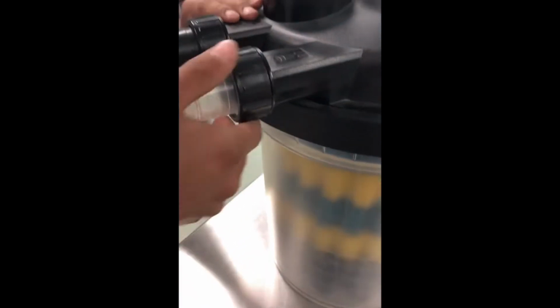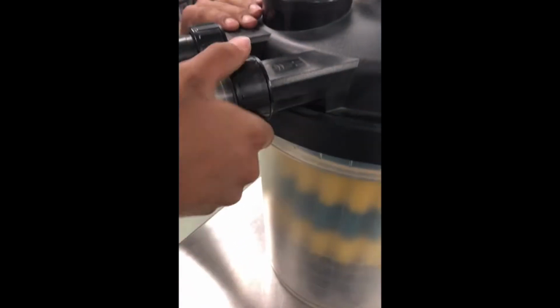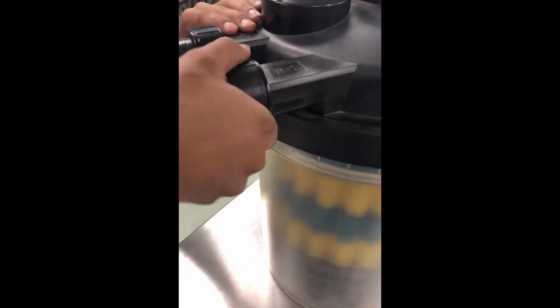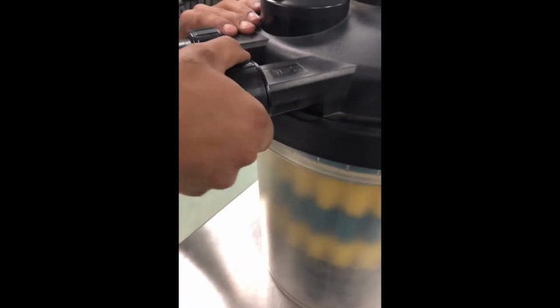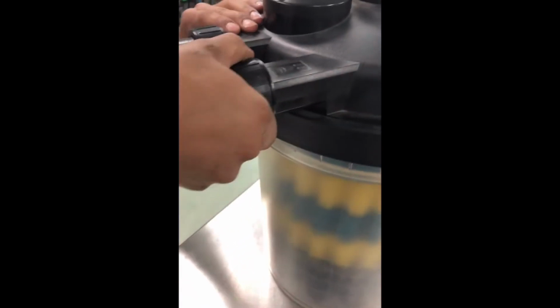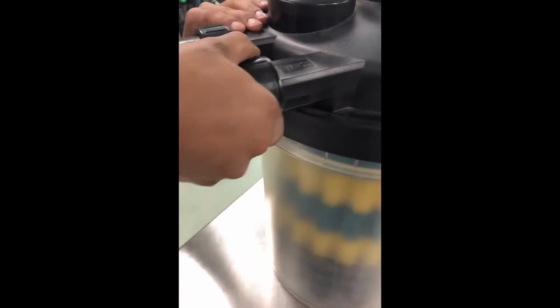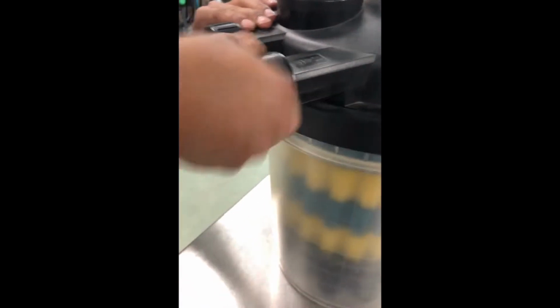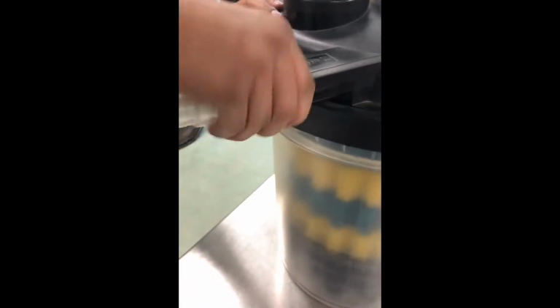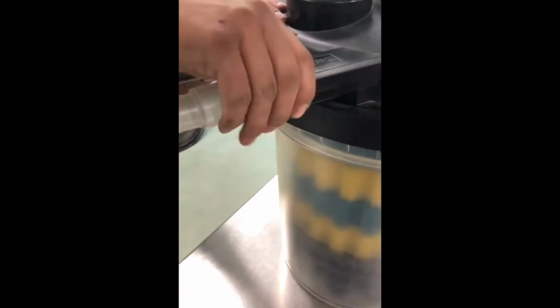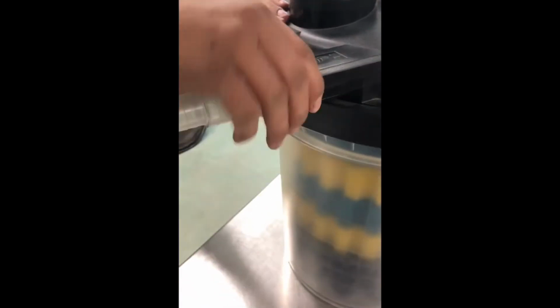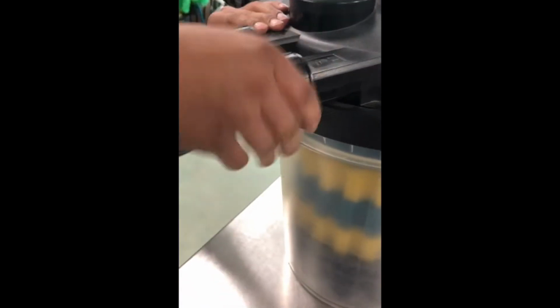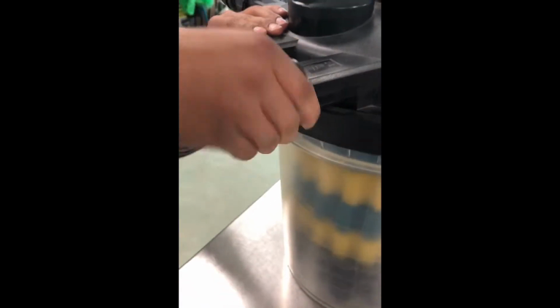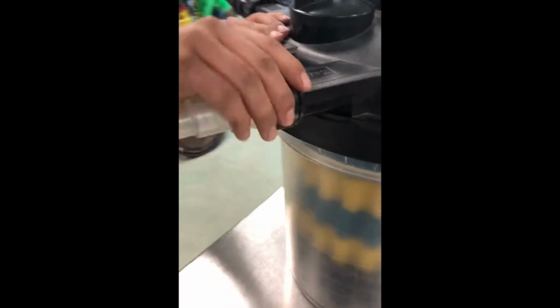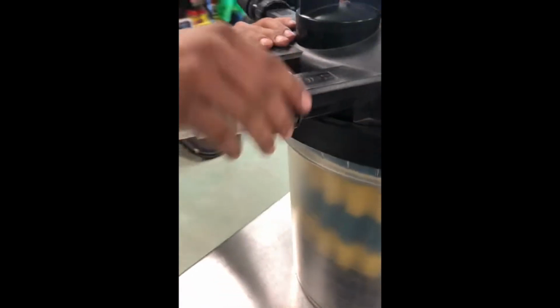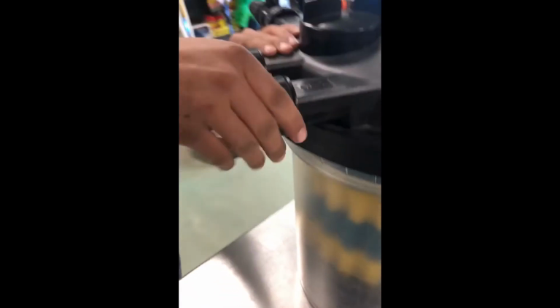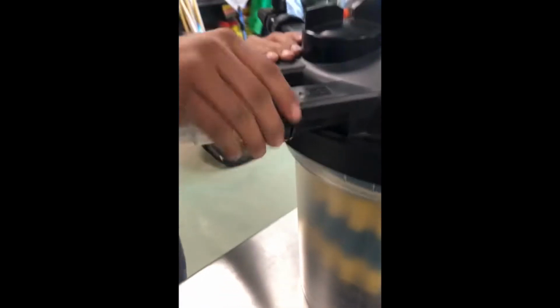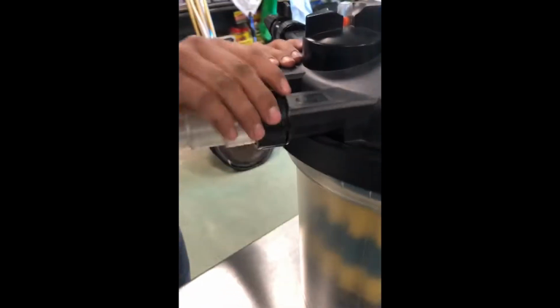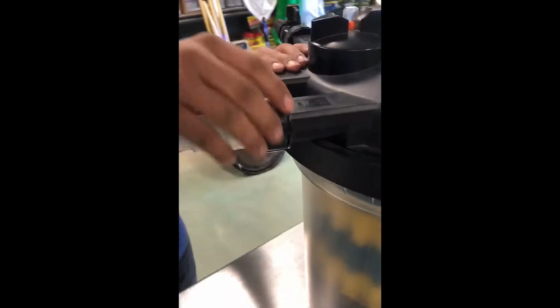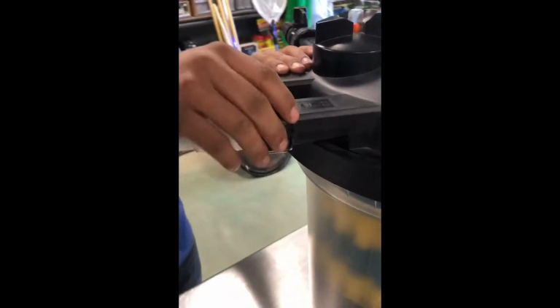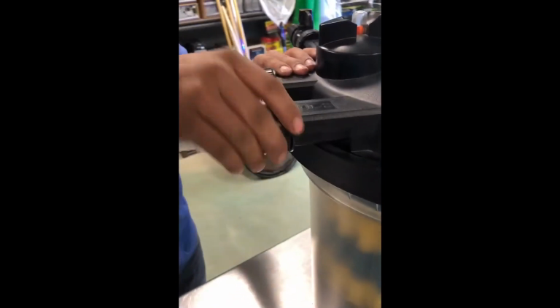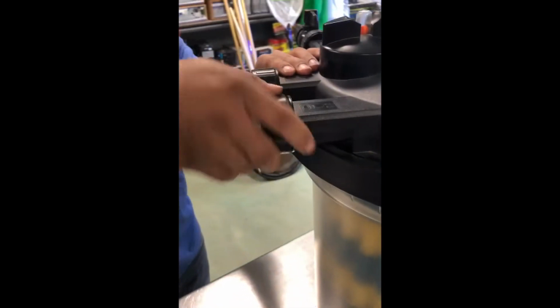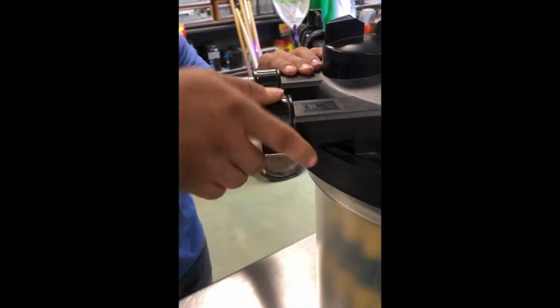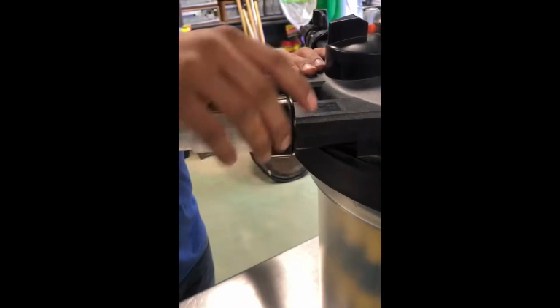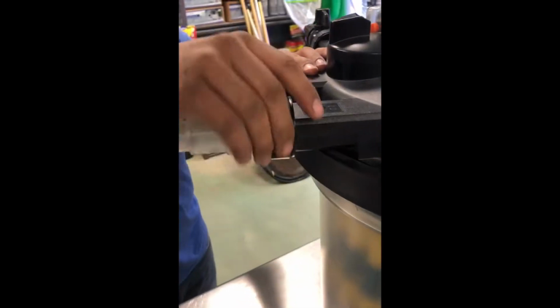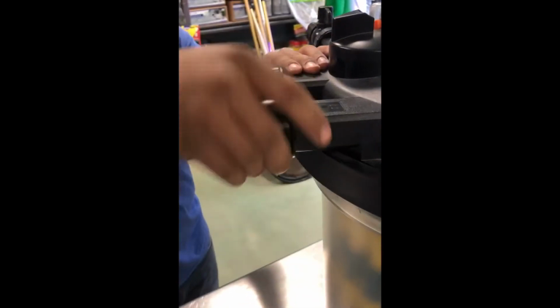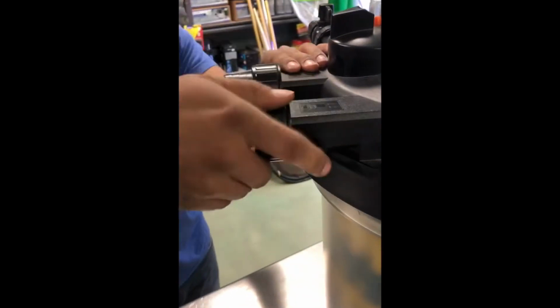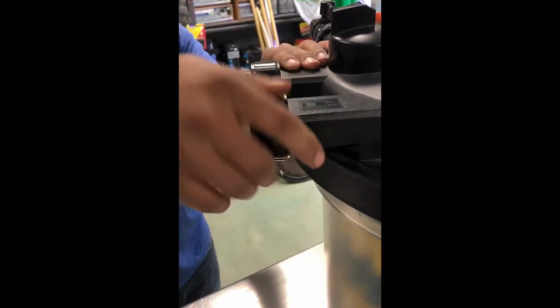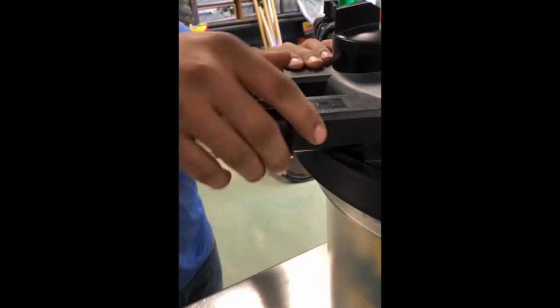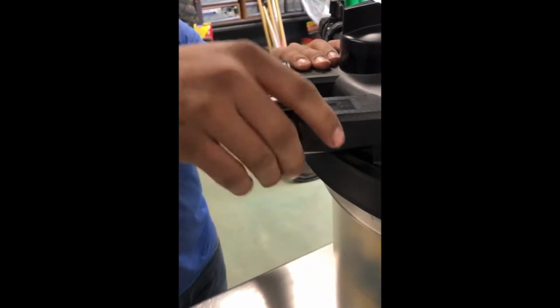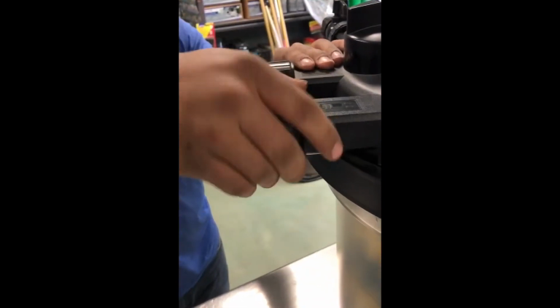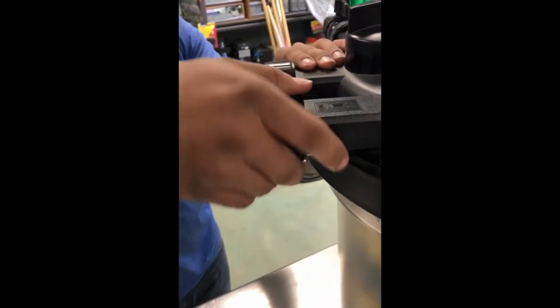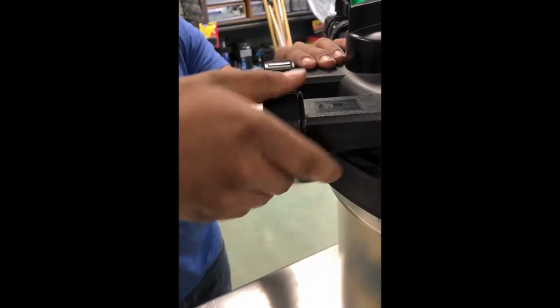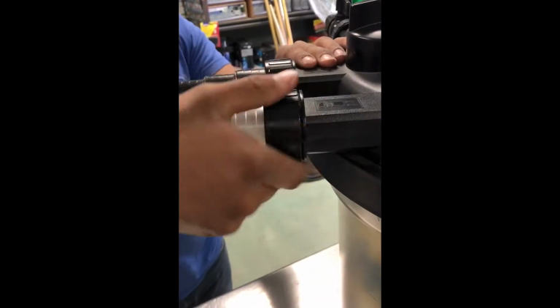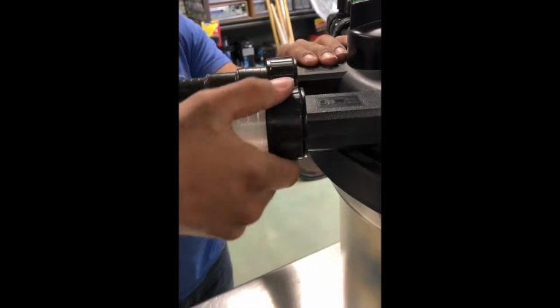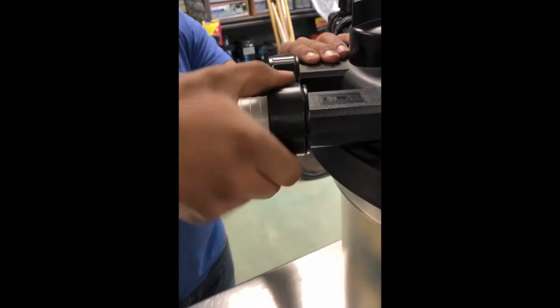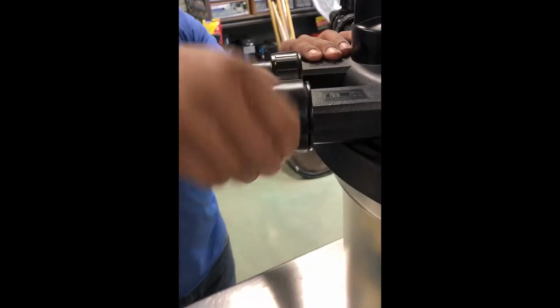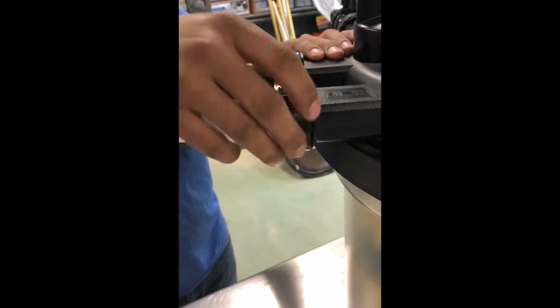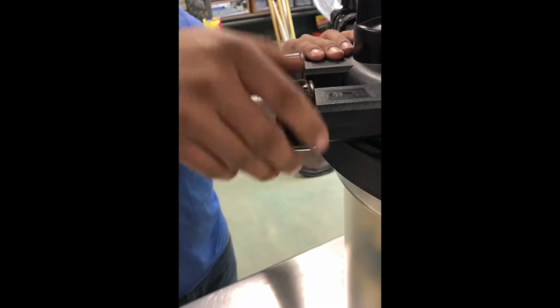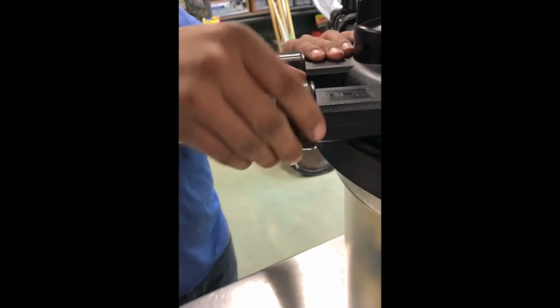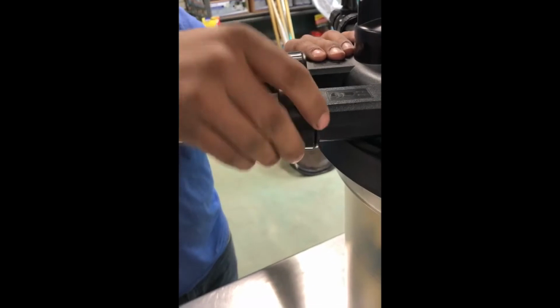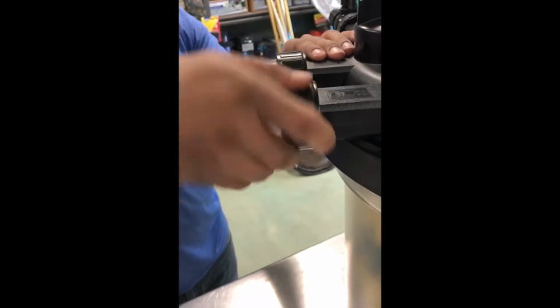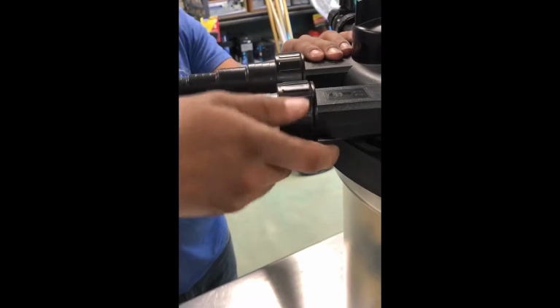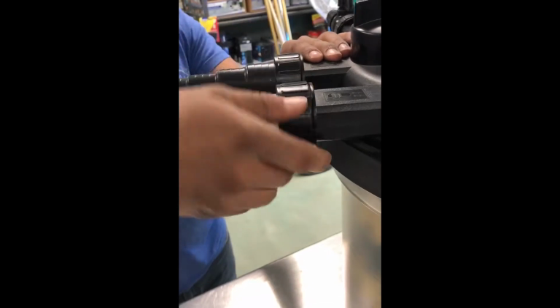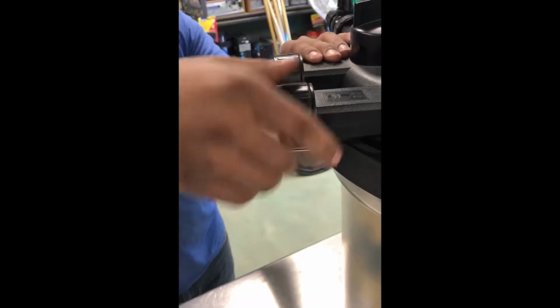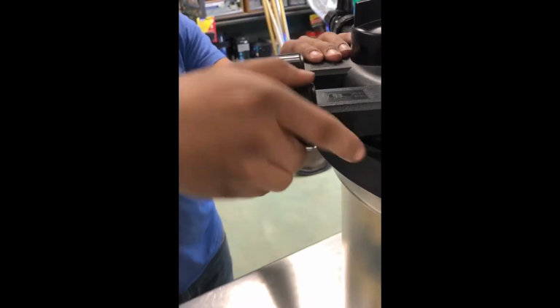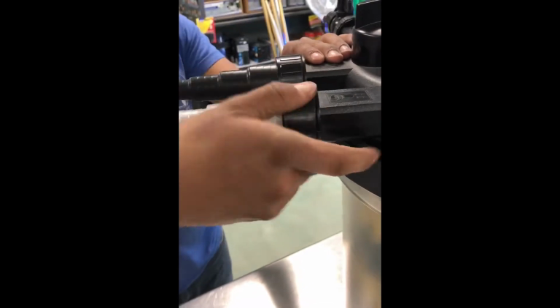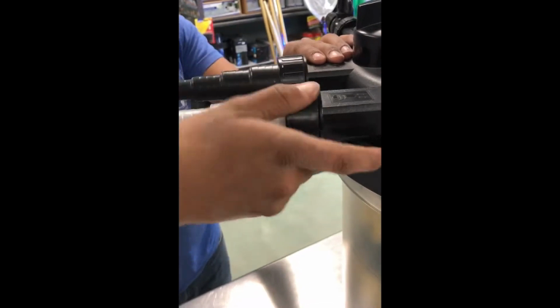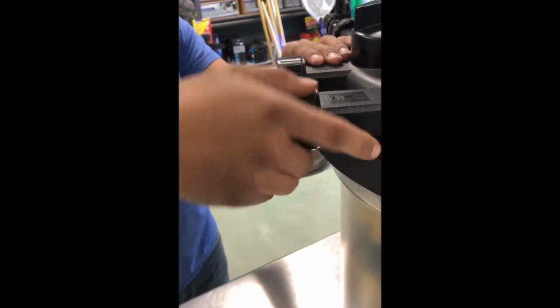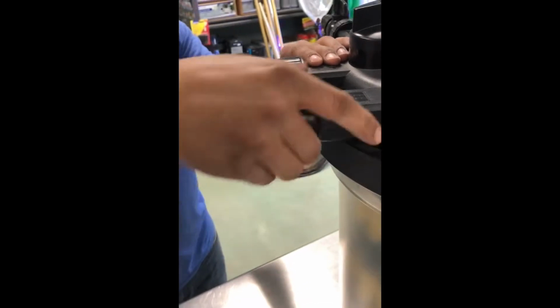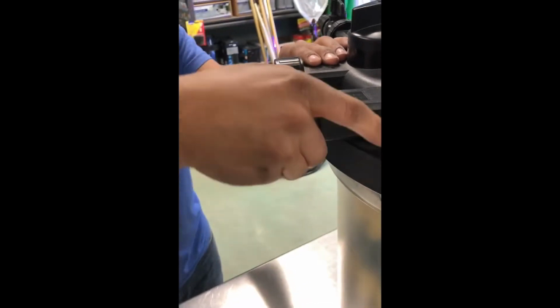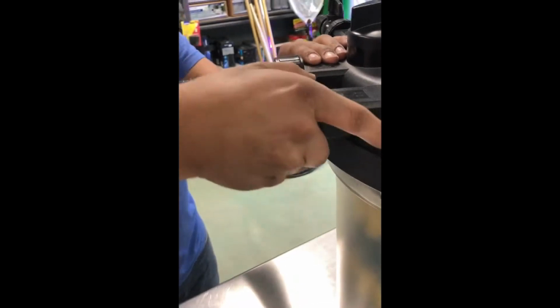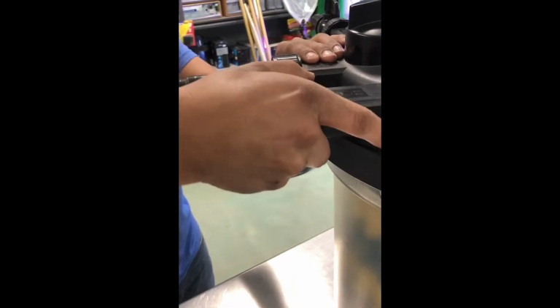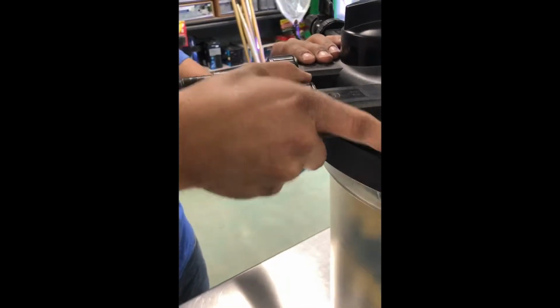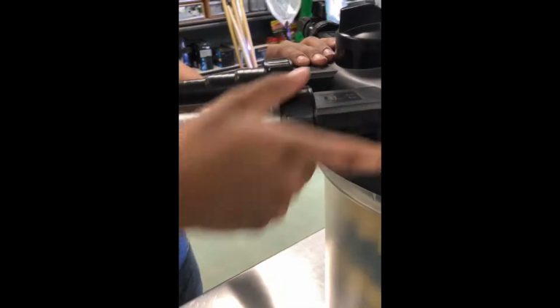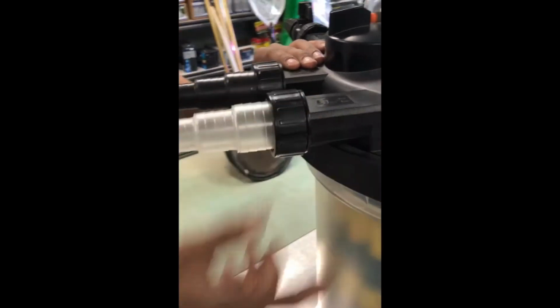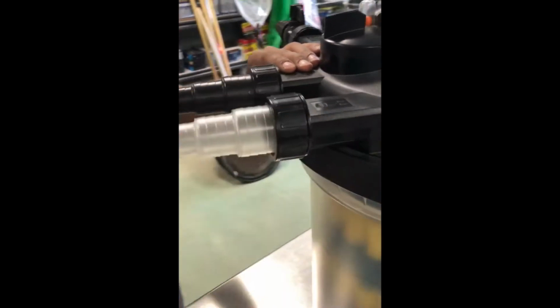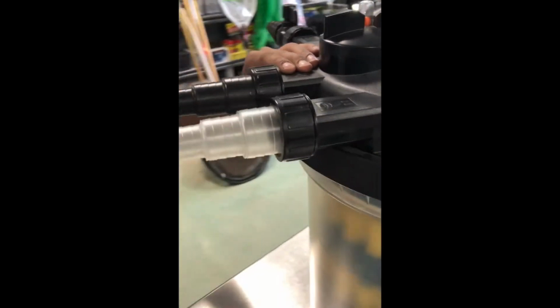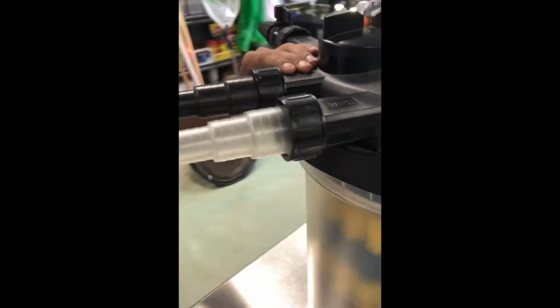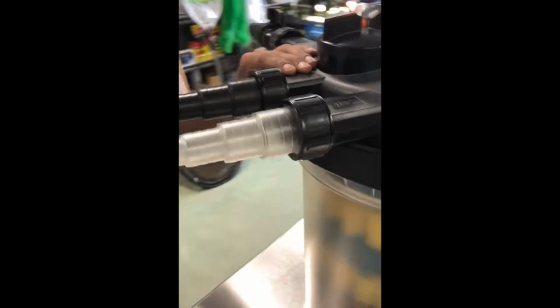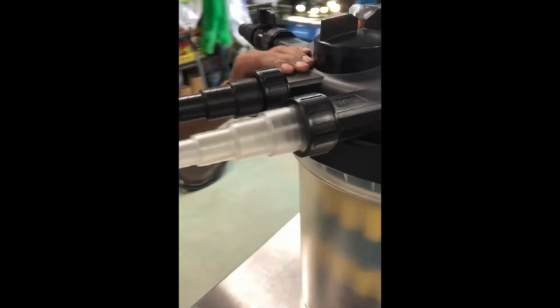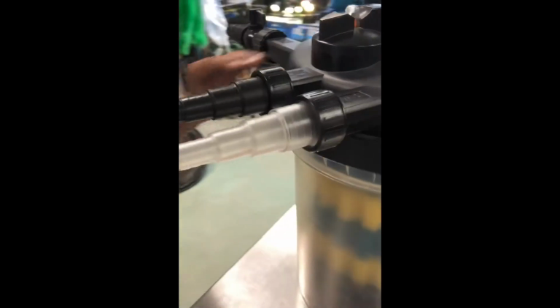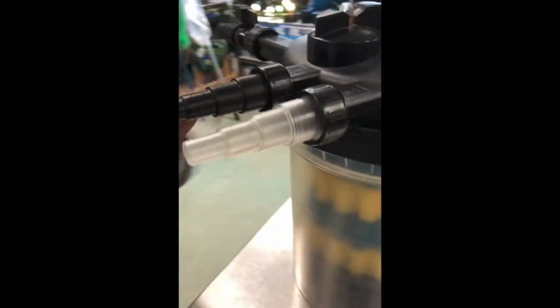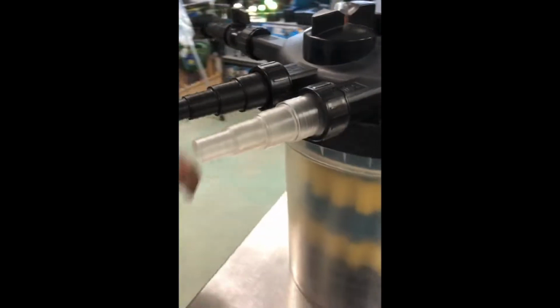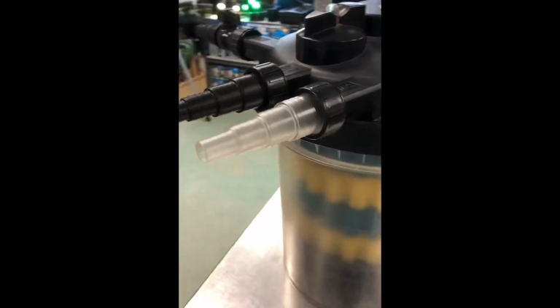These come apart too — those are just unions, you just unthread them, really simple.